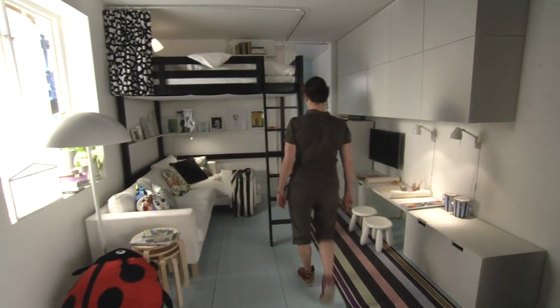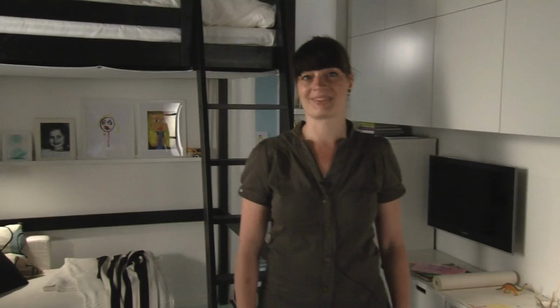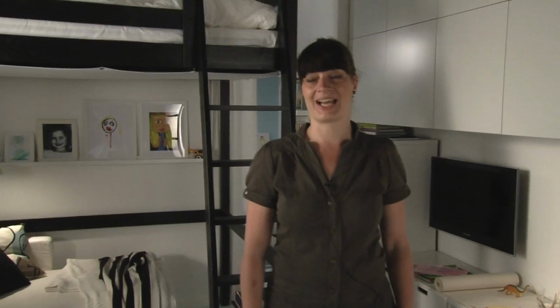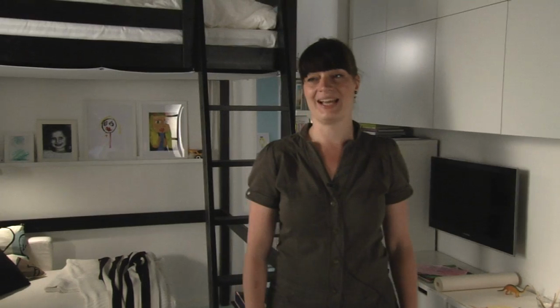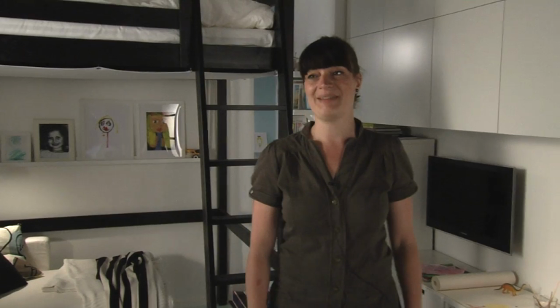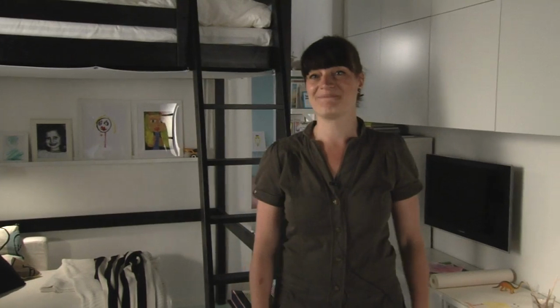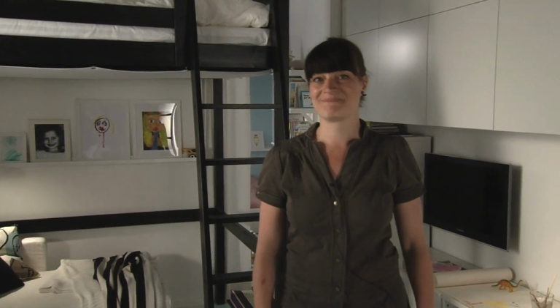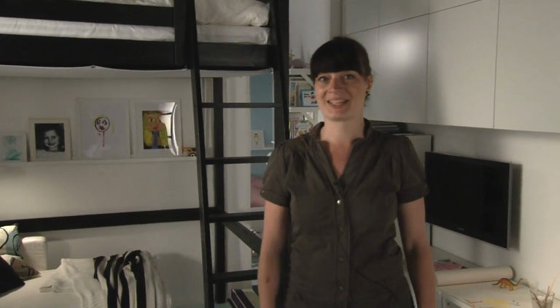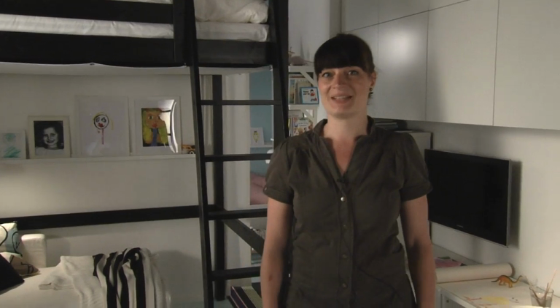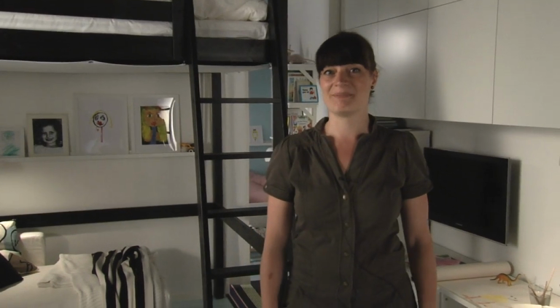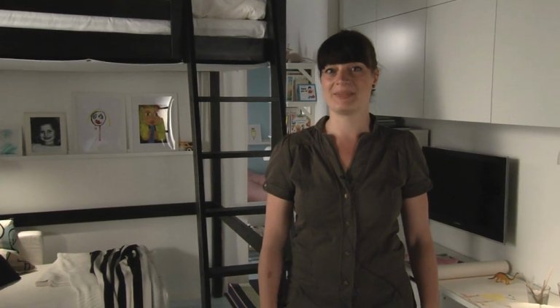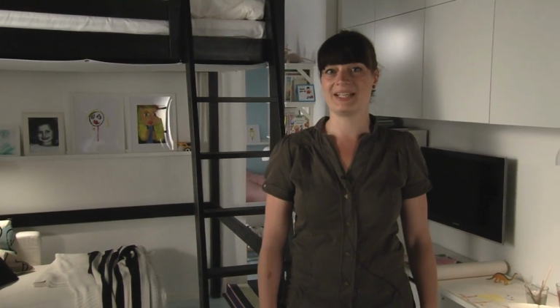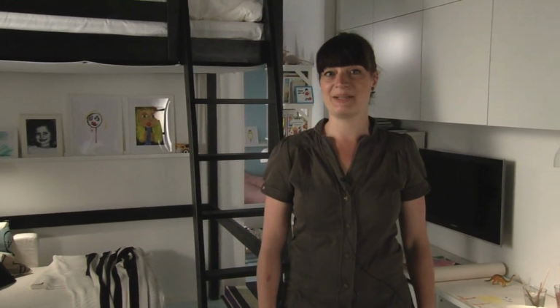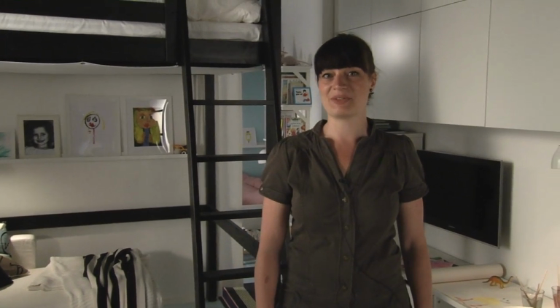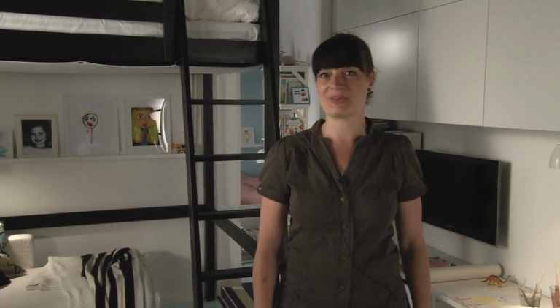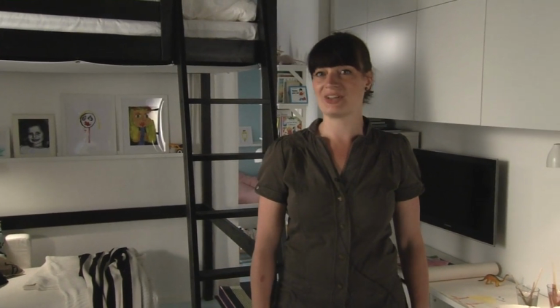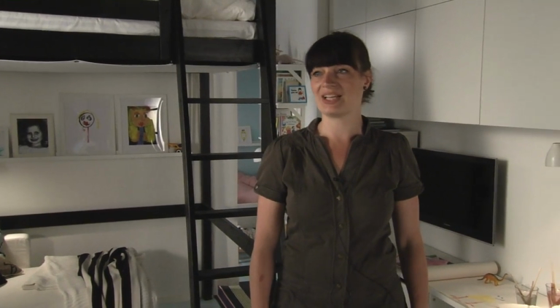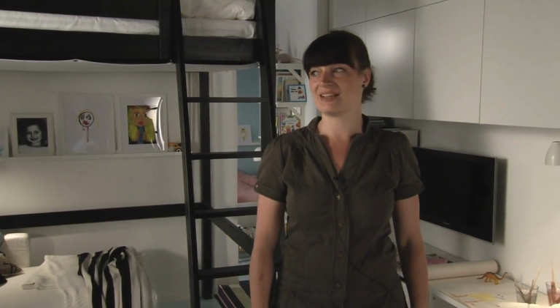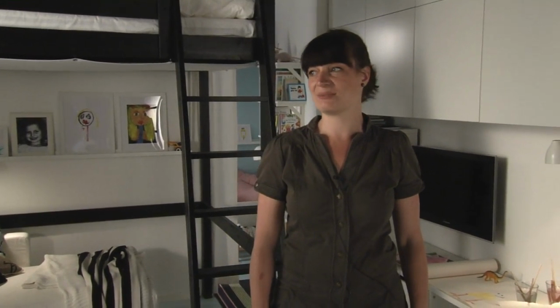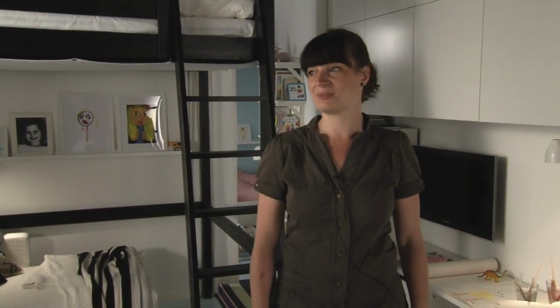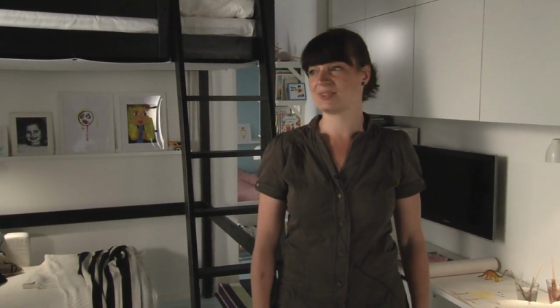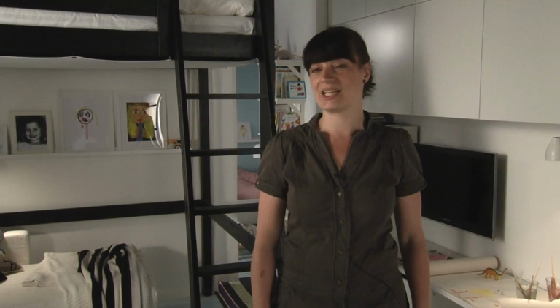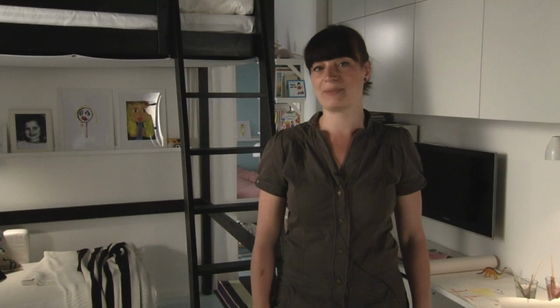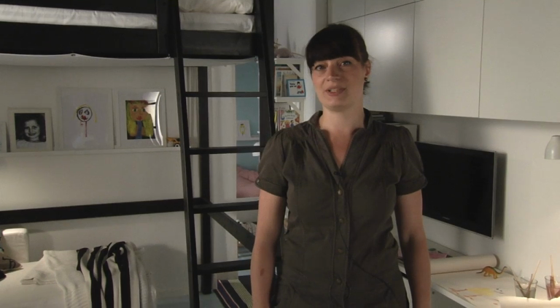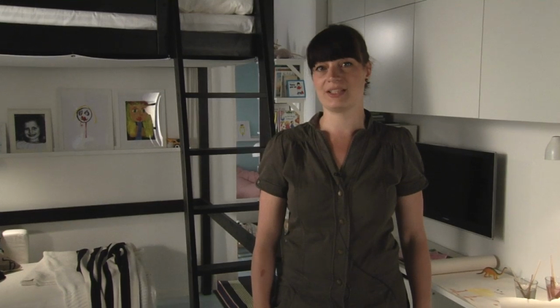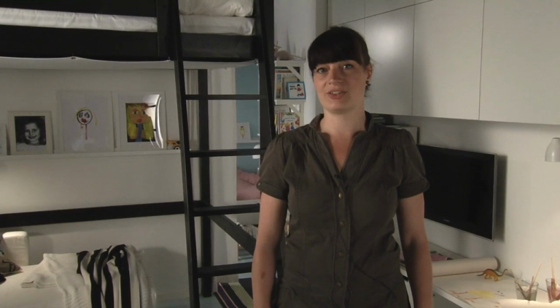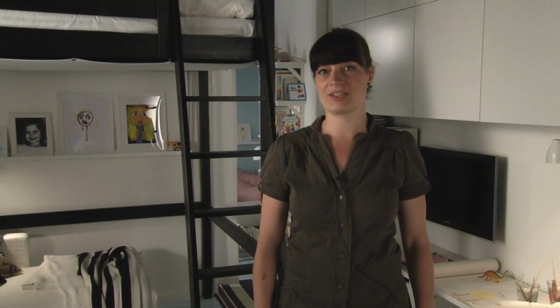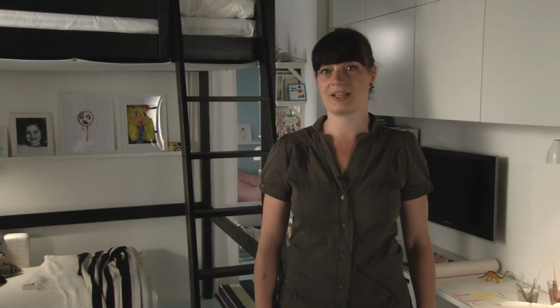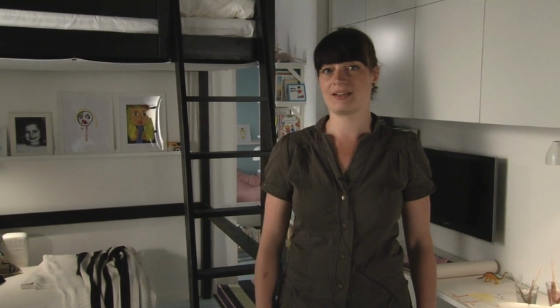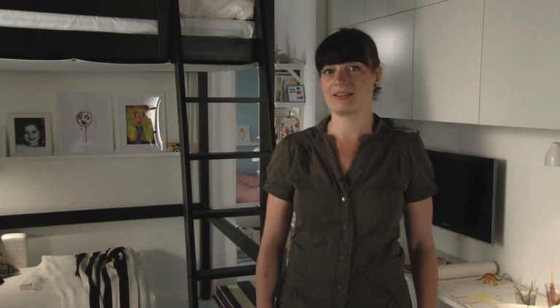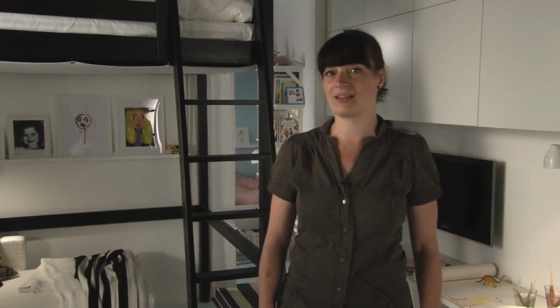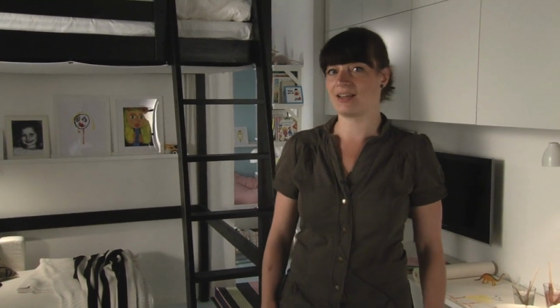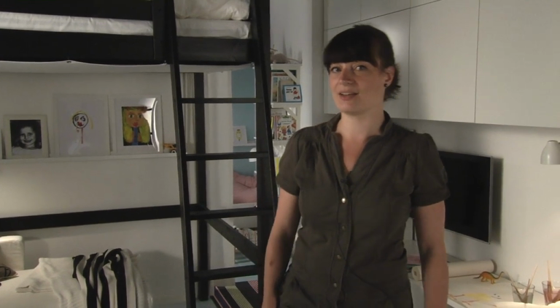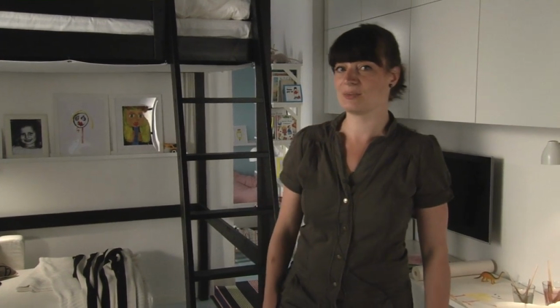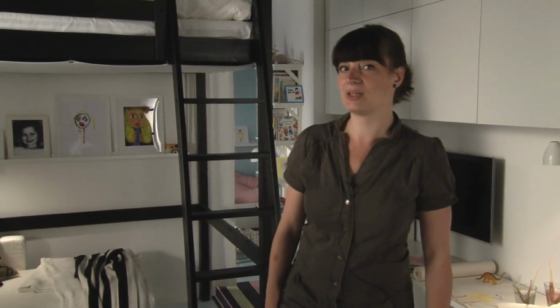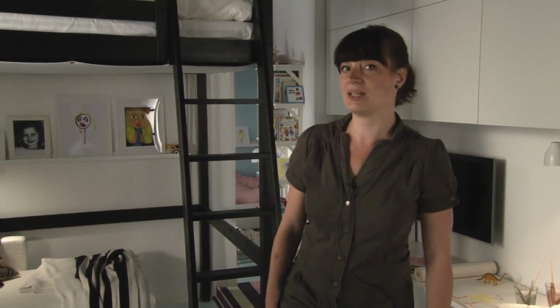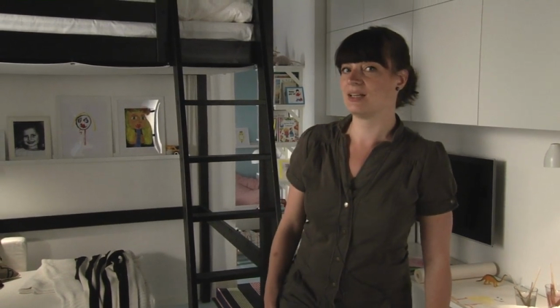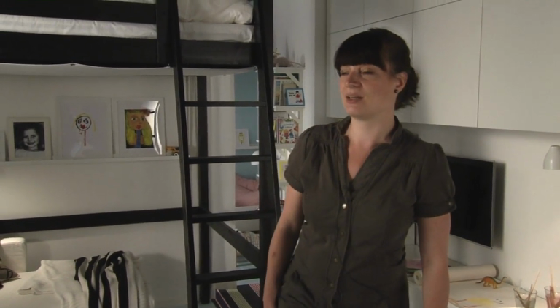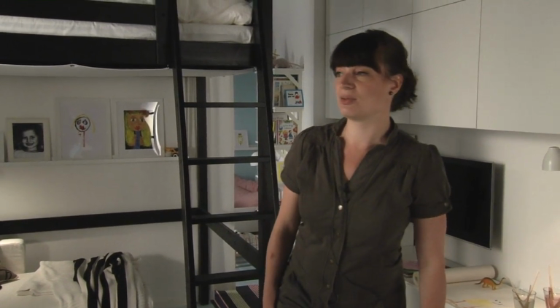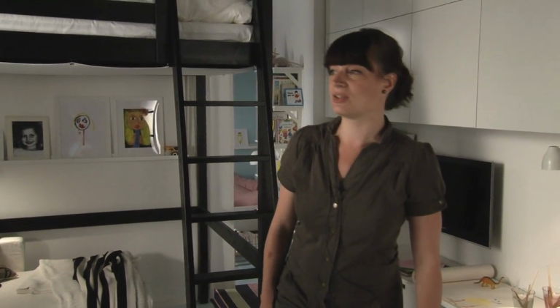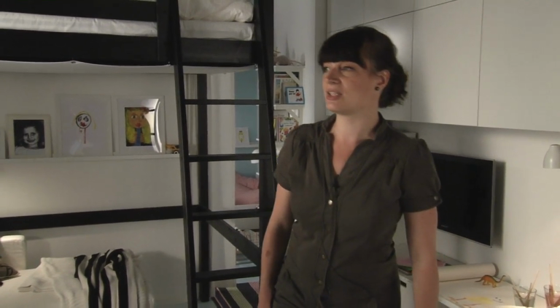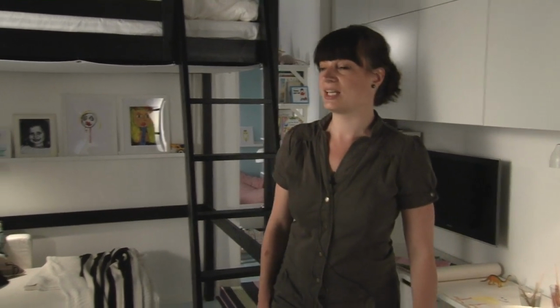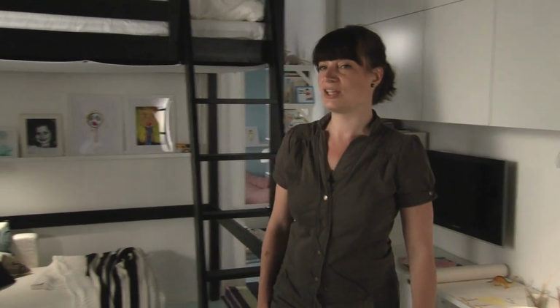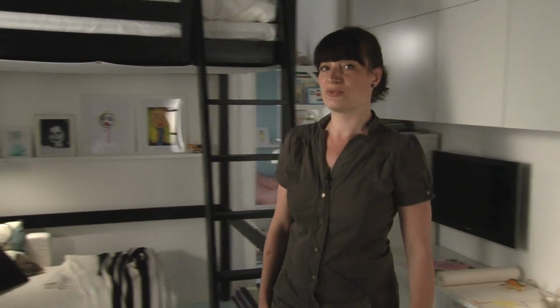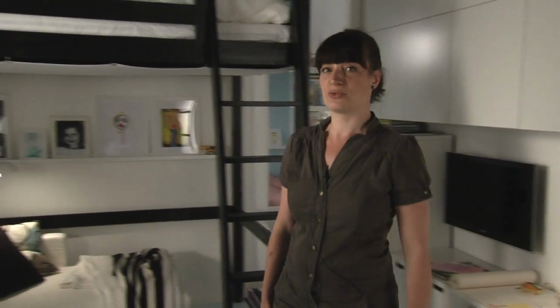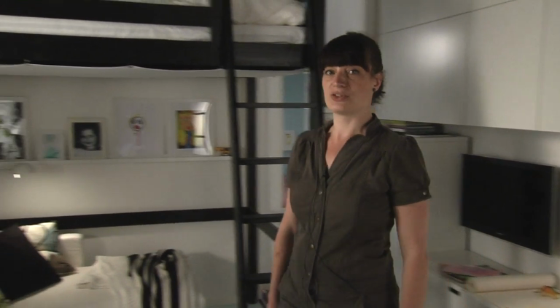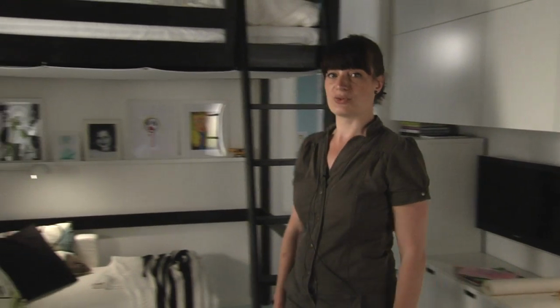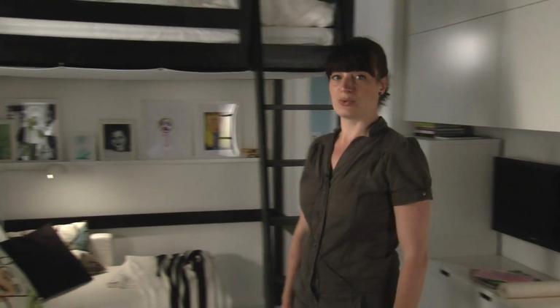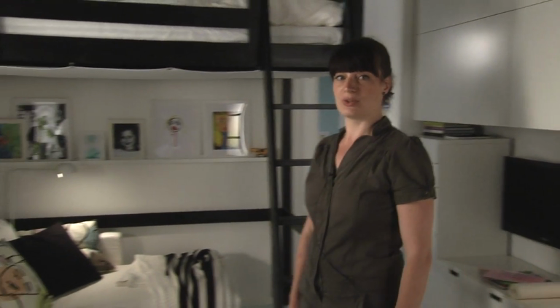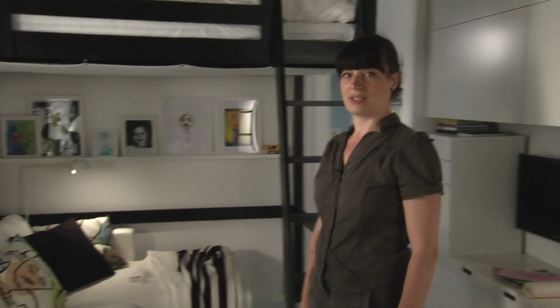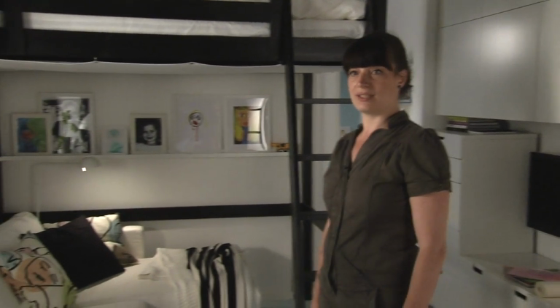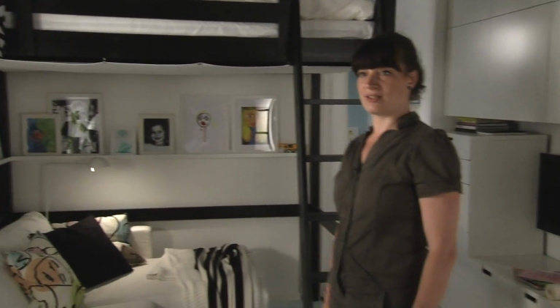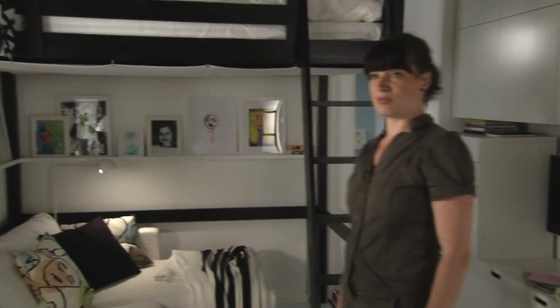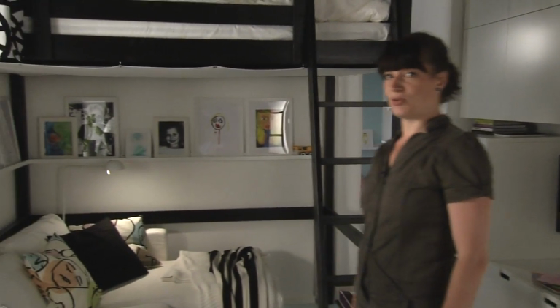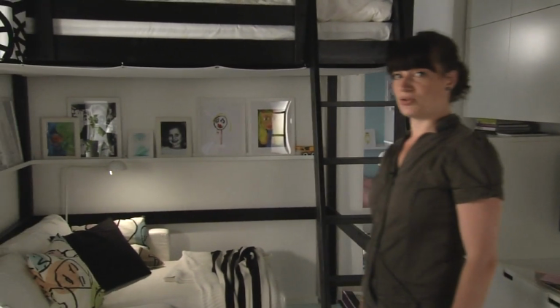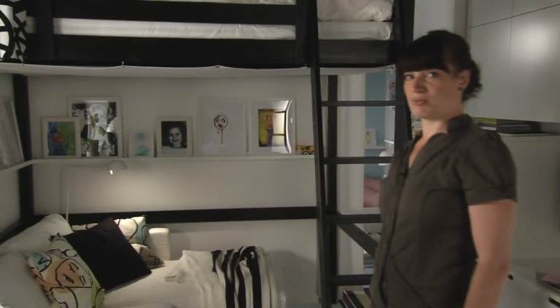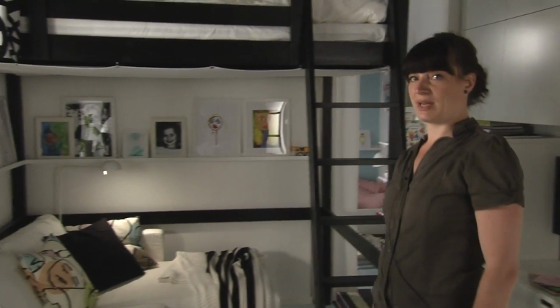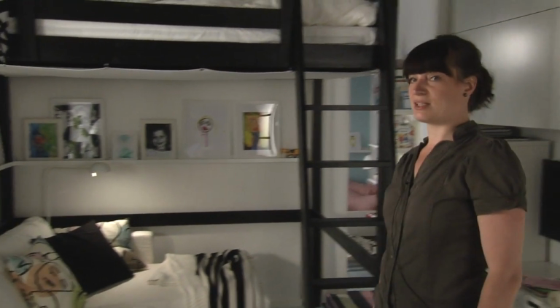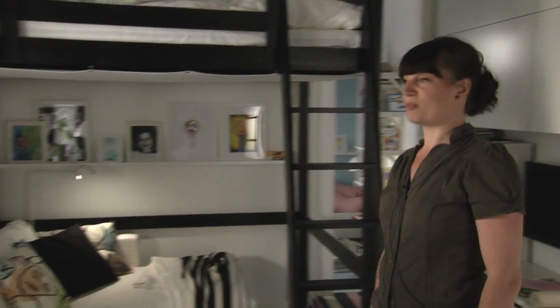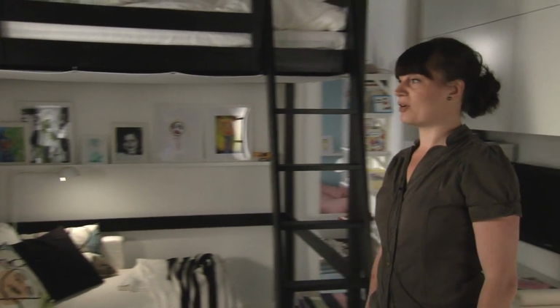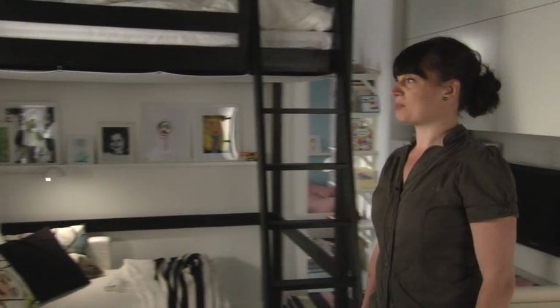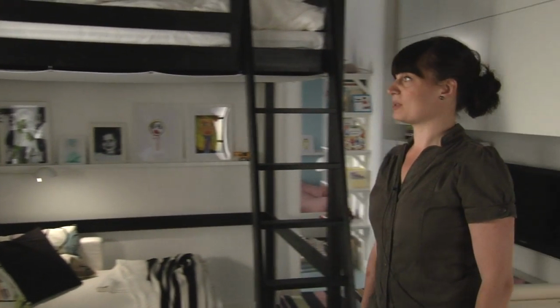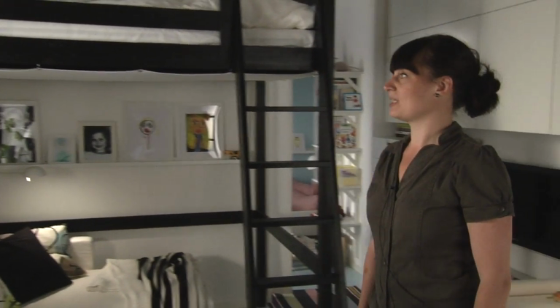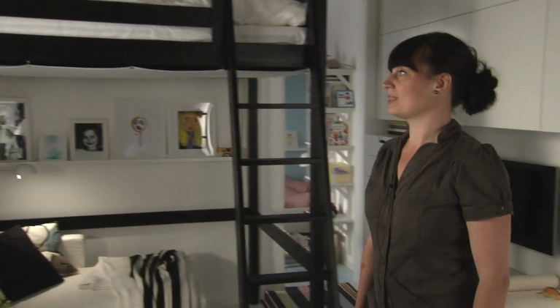Hi, my name is Manuela. I'm an interior designer at IKEA. I'm going to take you for a tour of this small space apartment here.